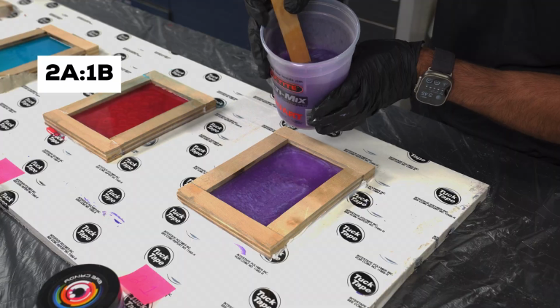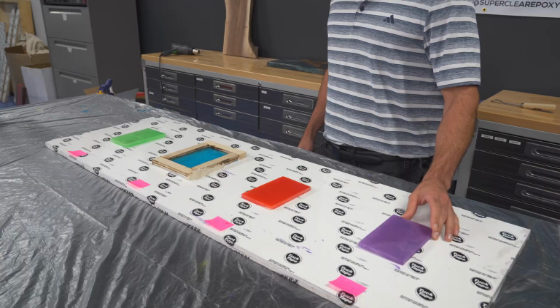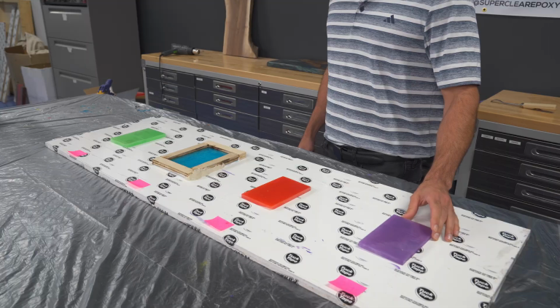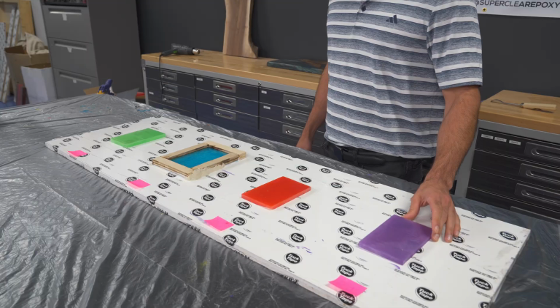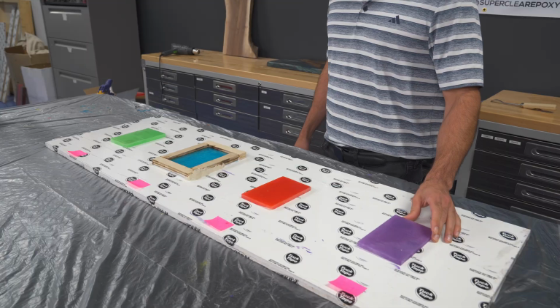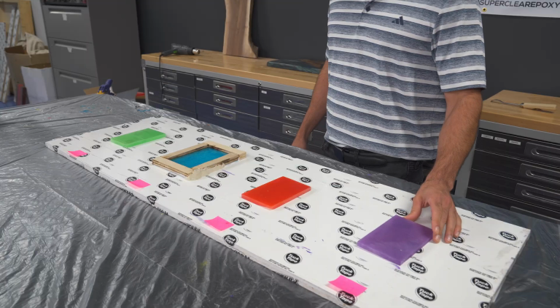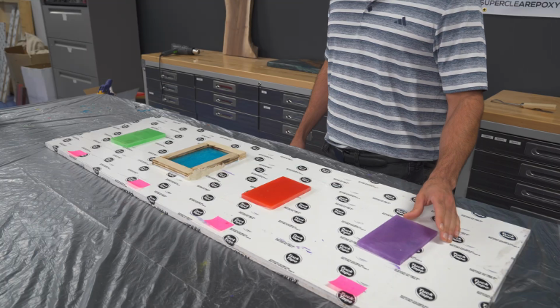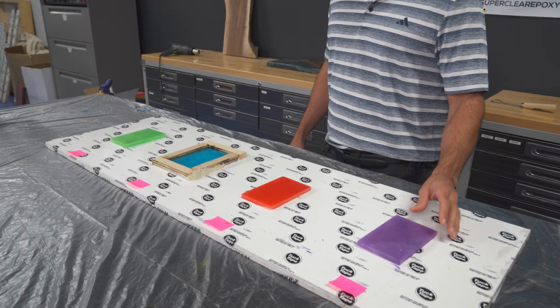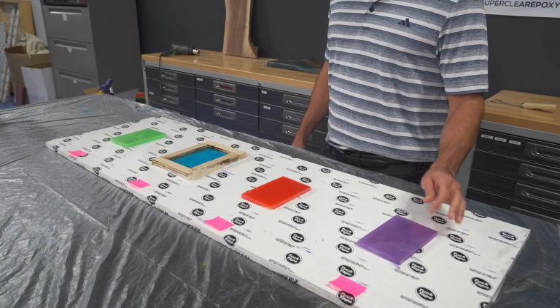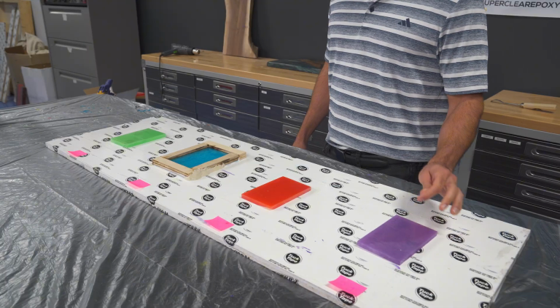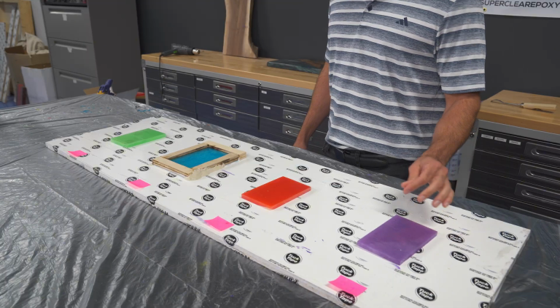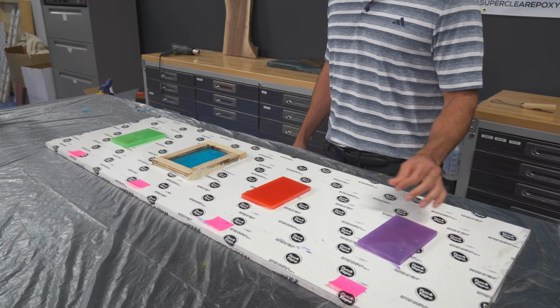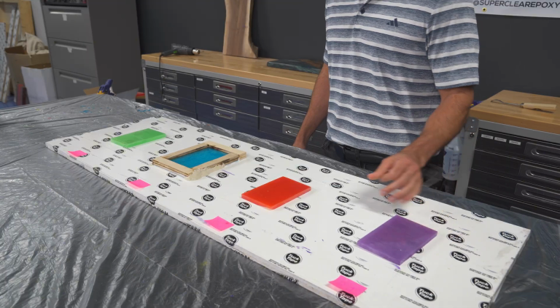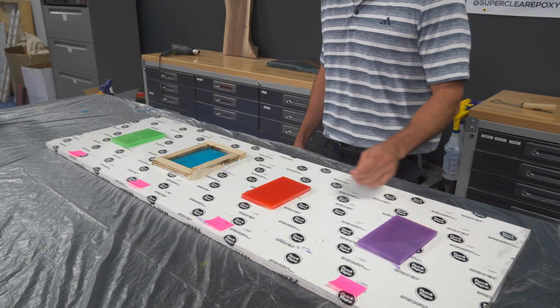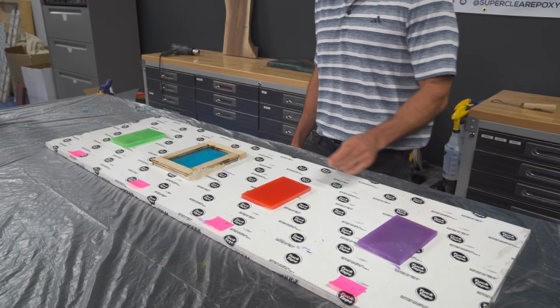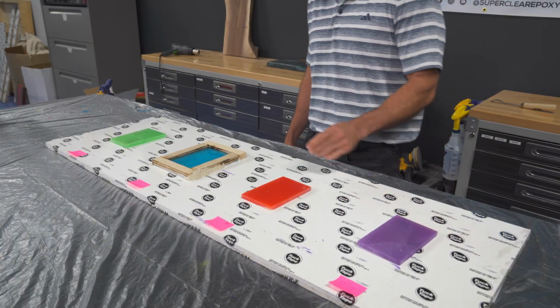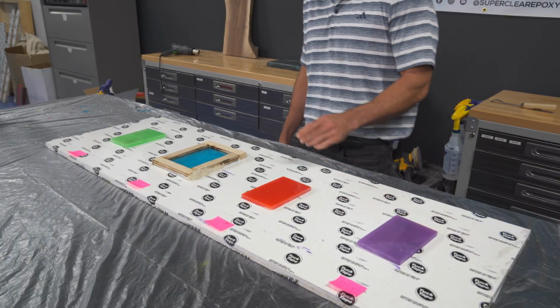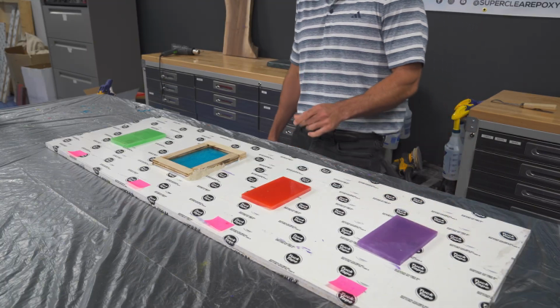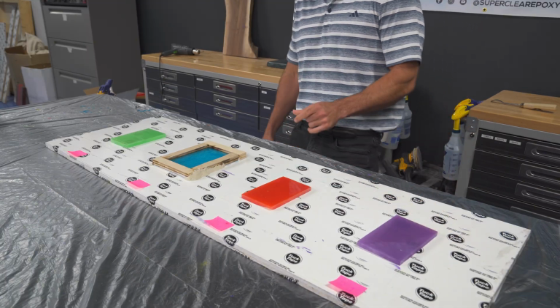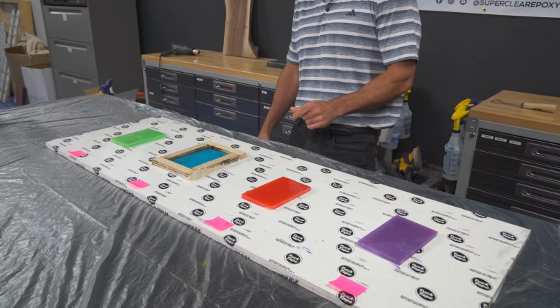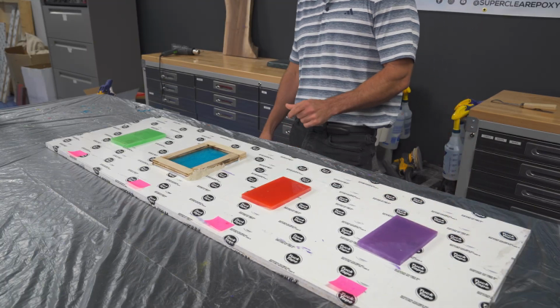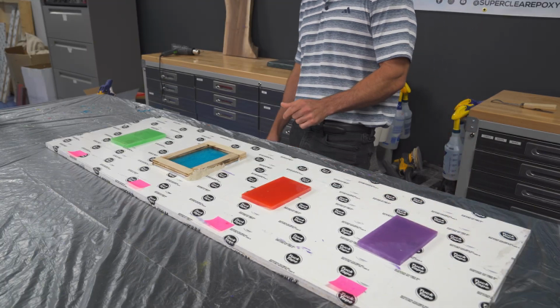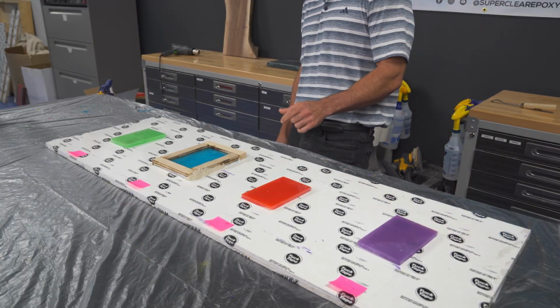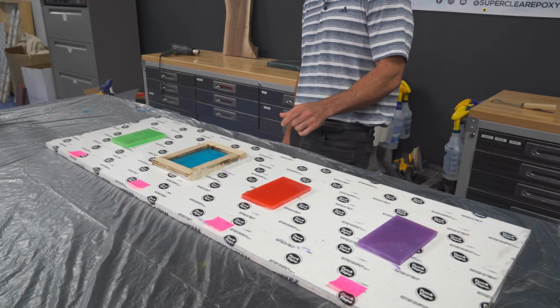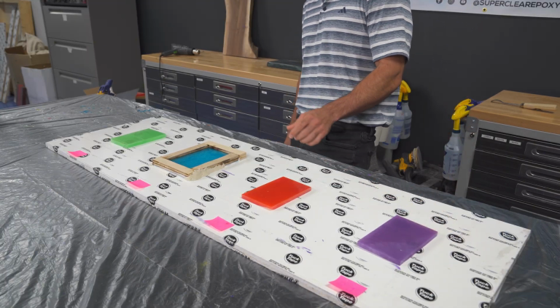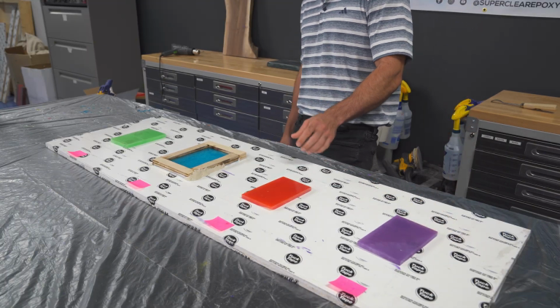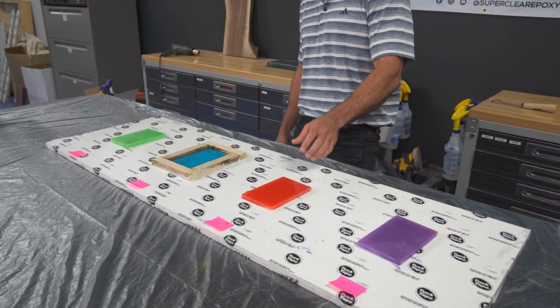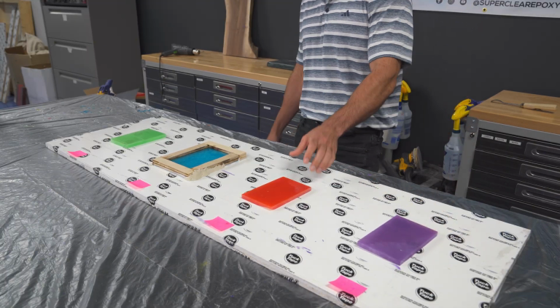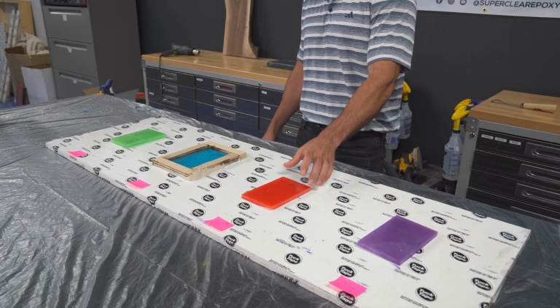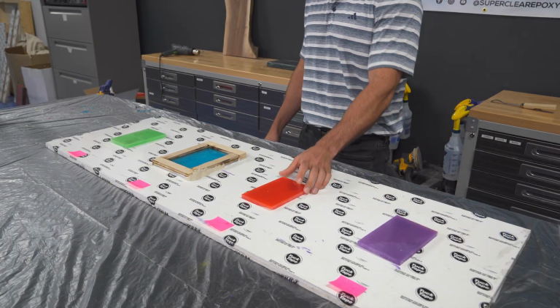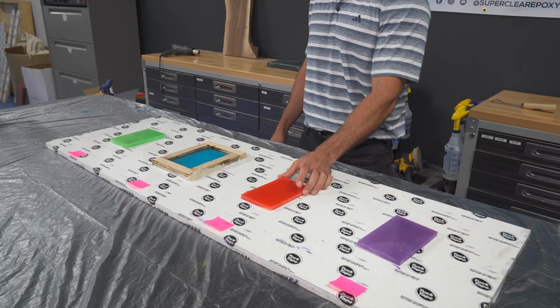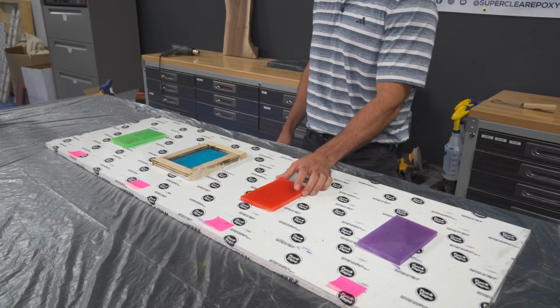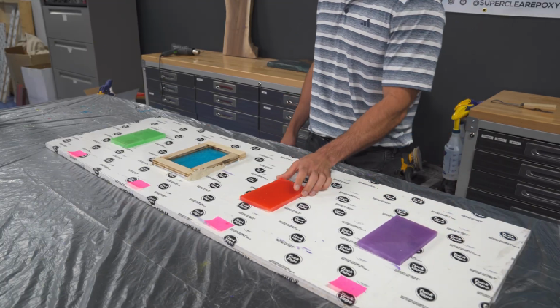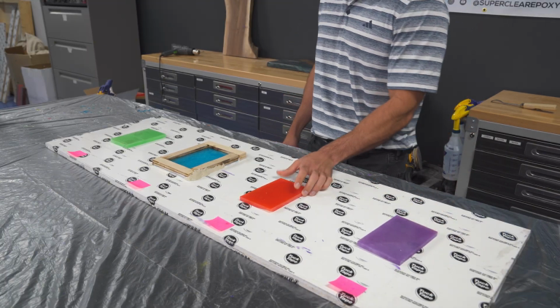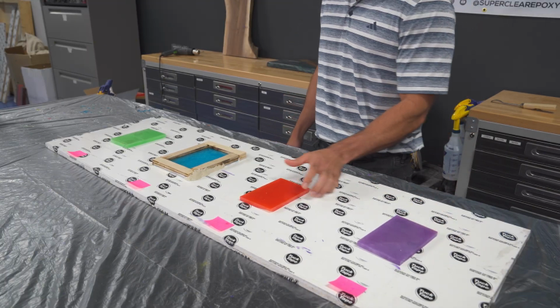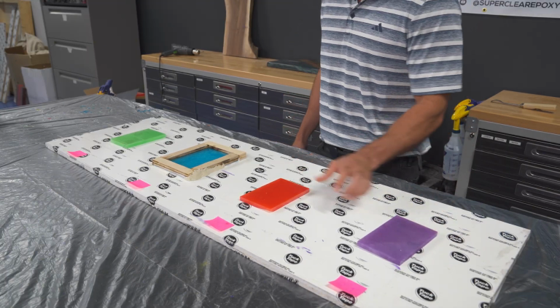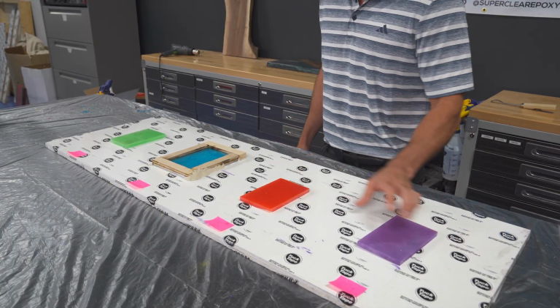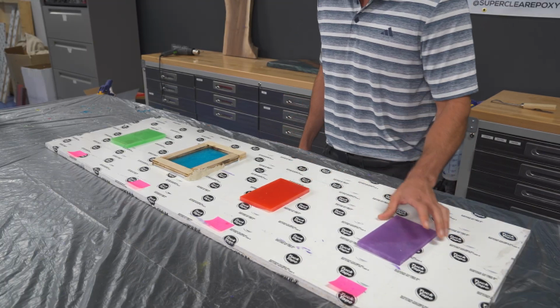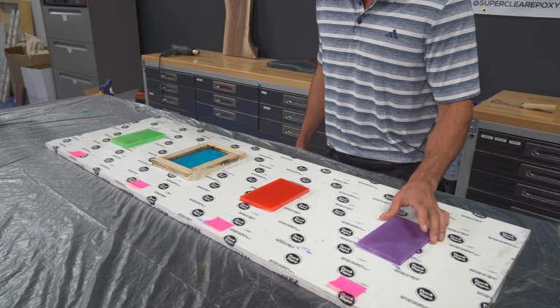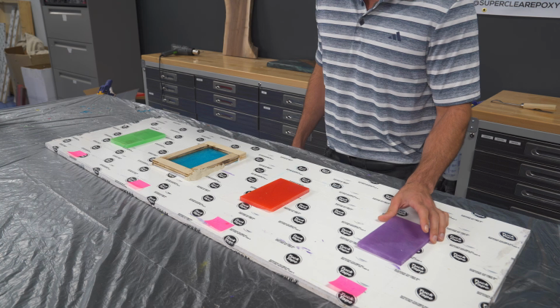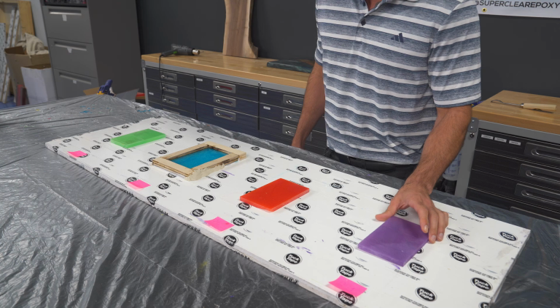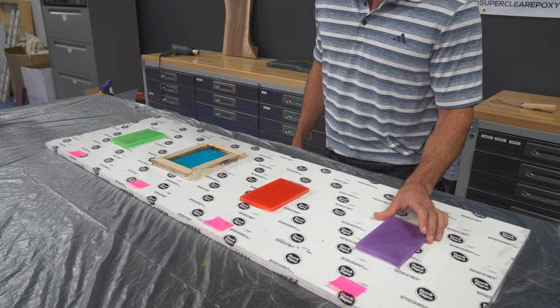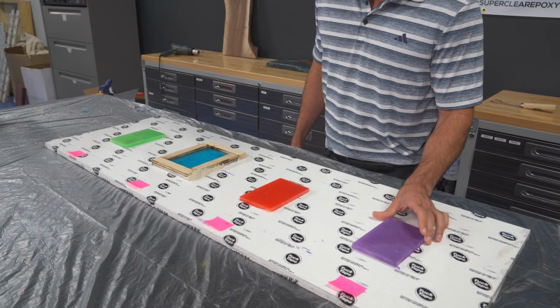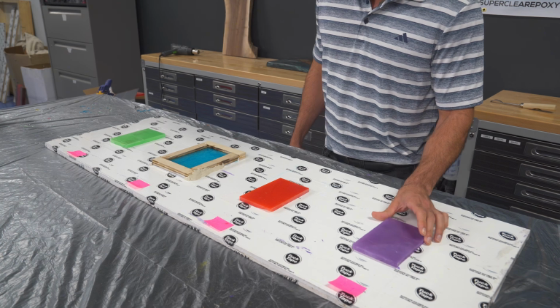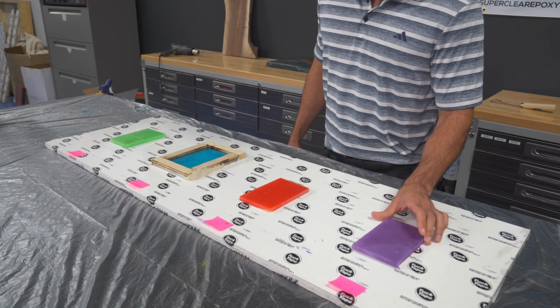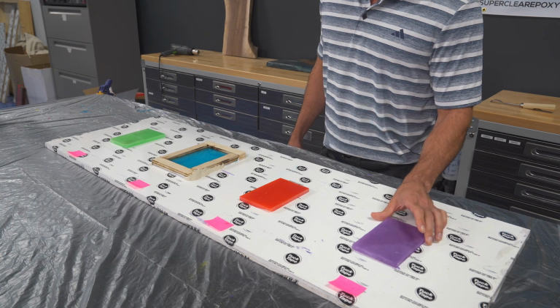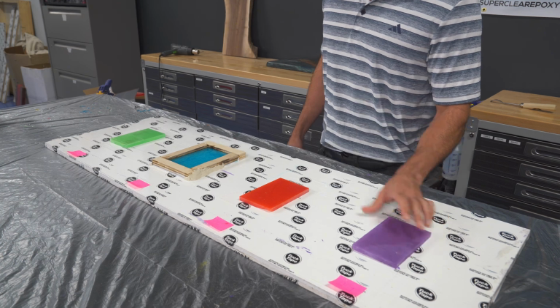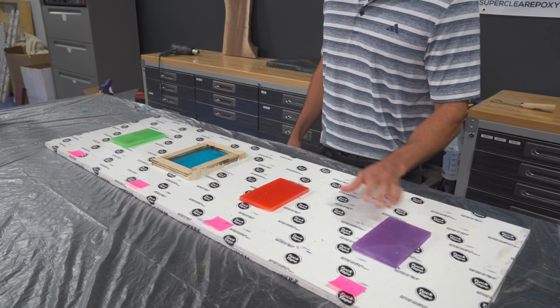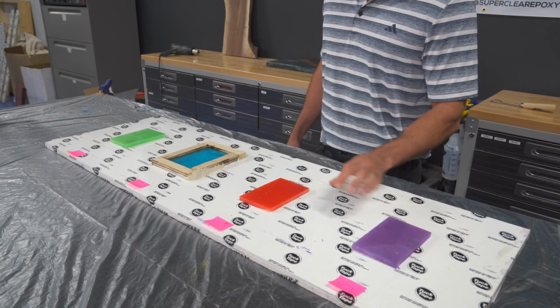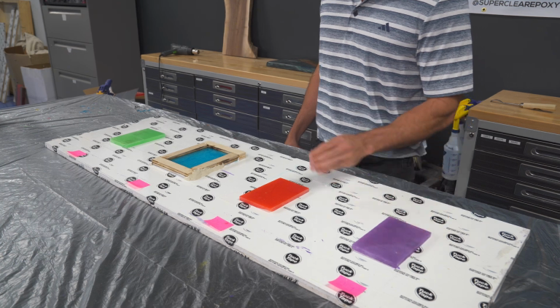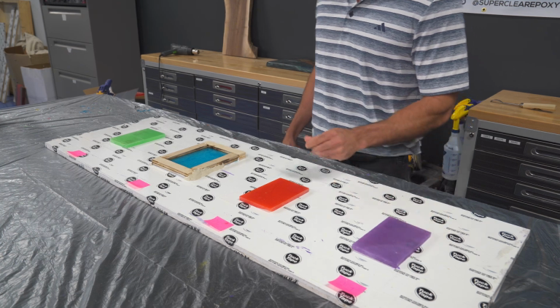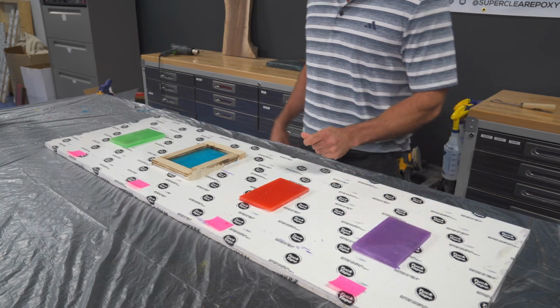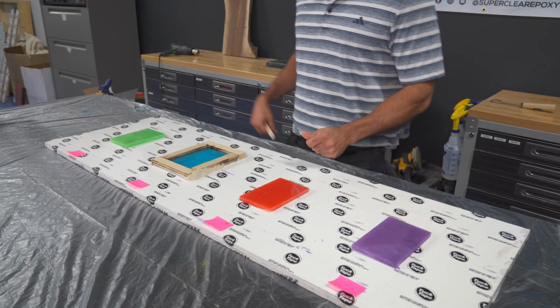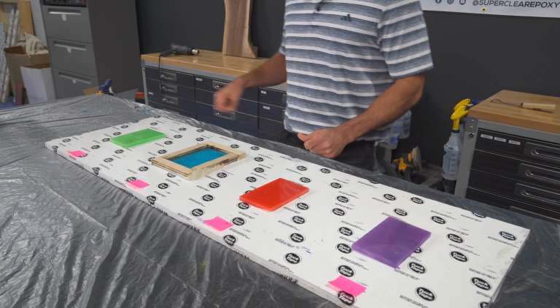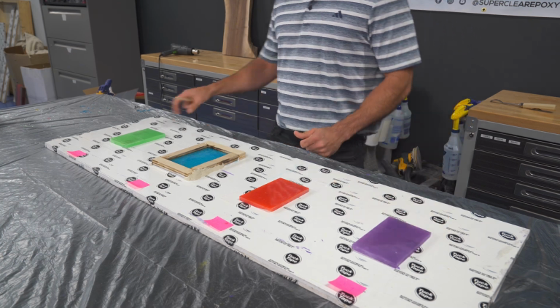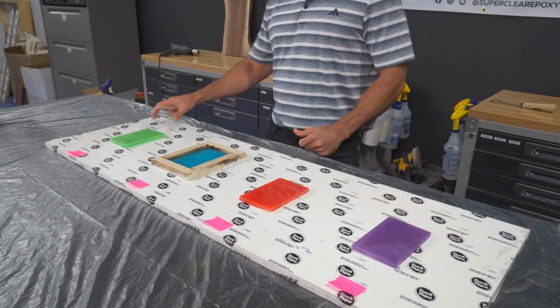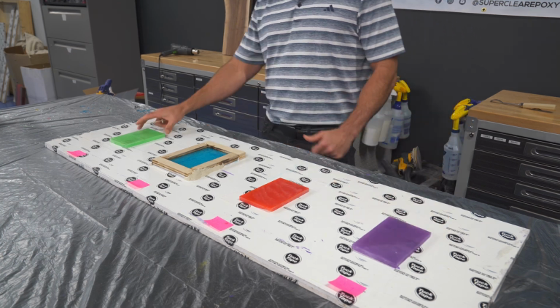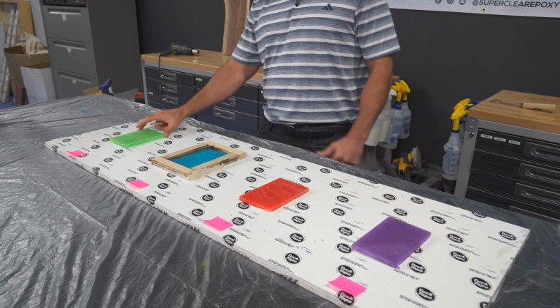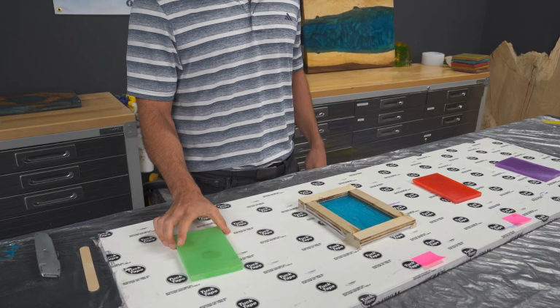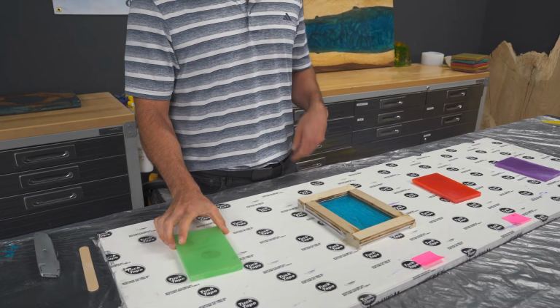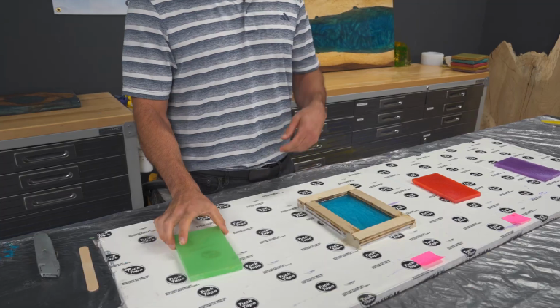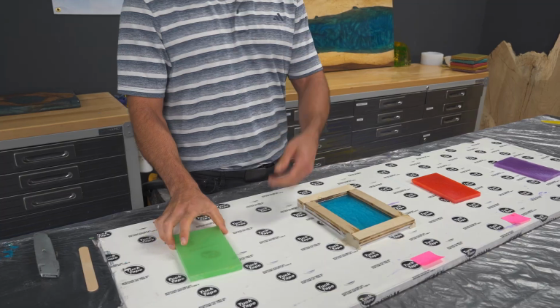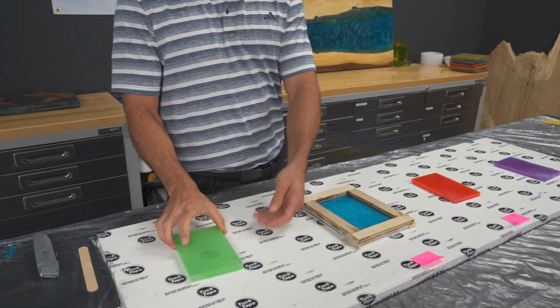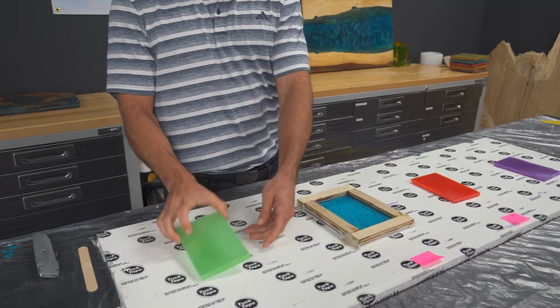Three days later, we came back to check on the results. We demolded three out of four projects but left one stuck to the board. Can you guess why? Let's break it down.